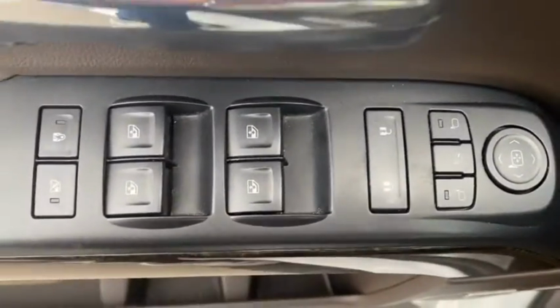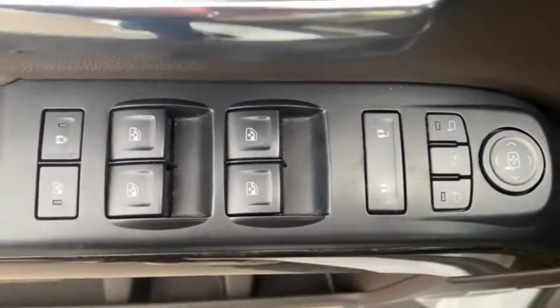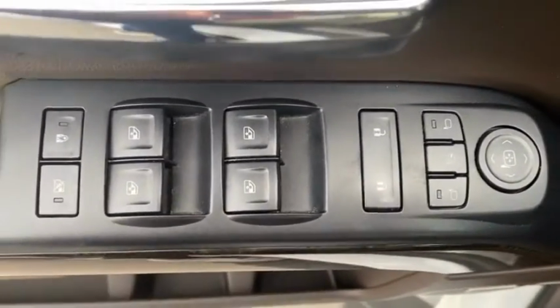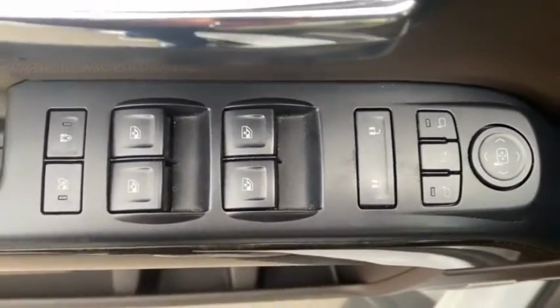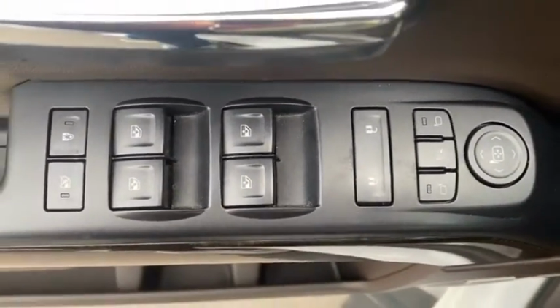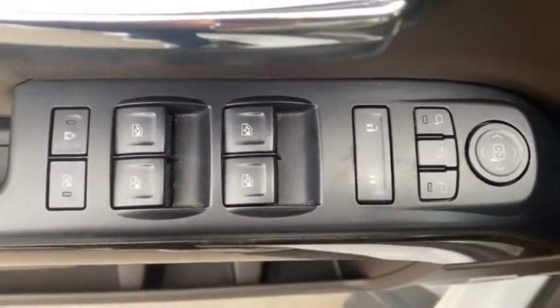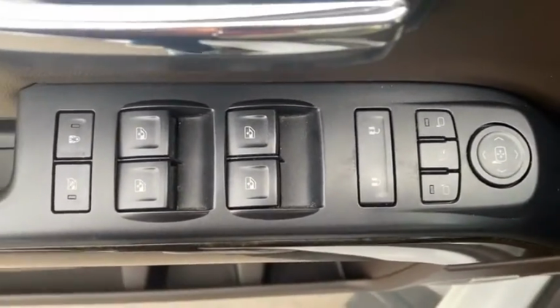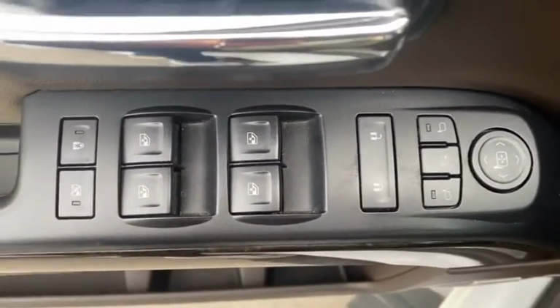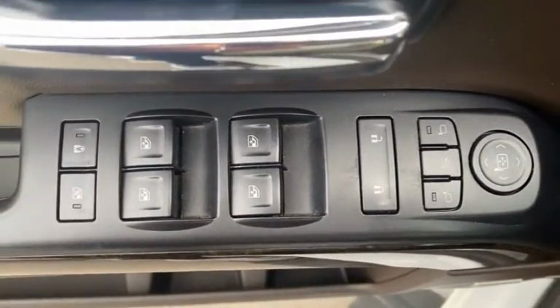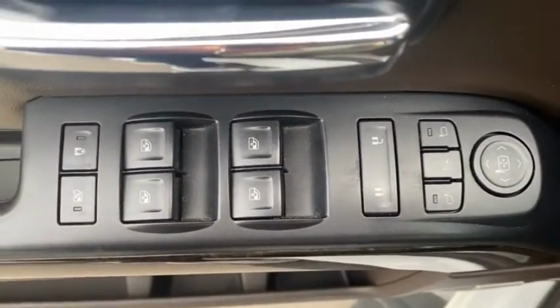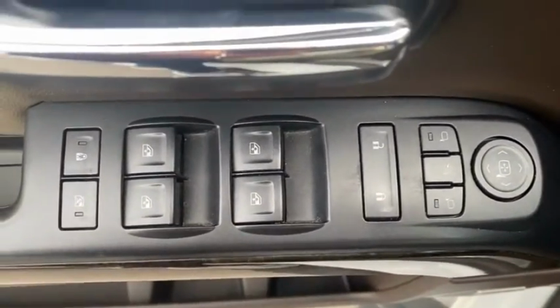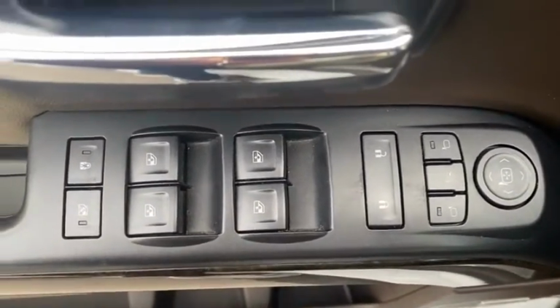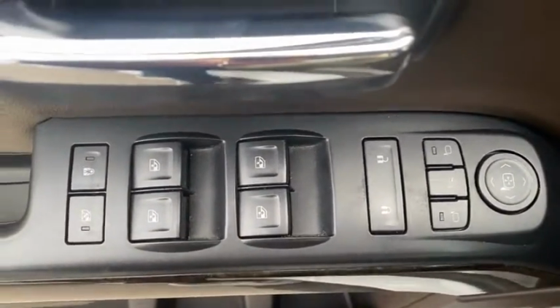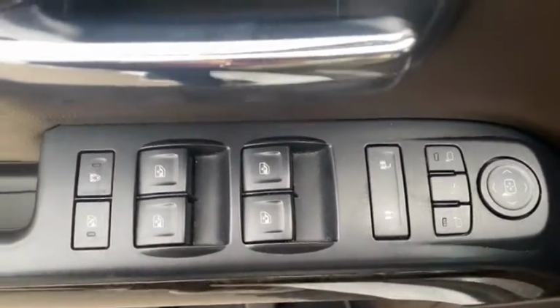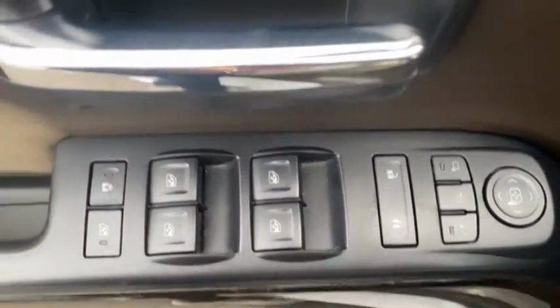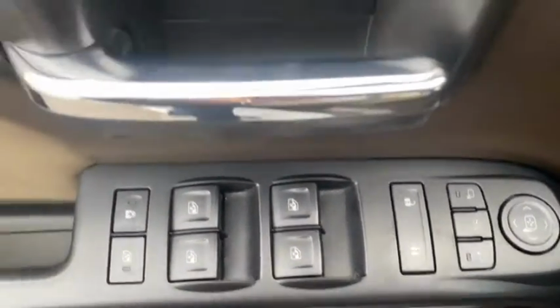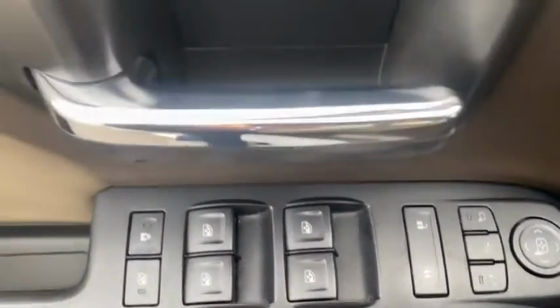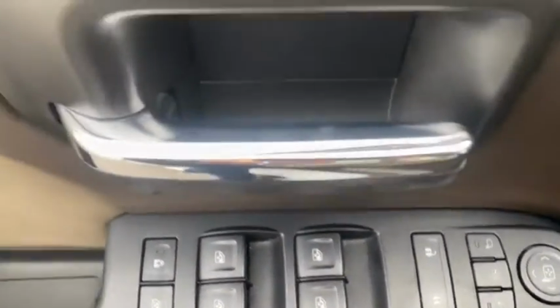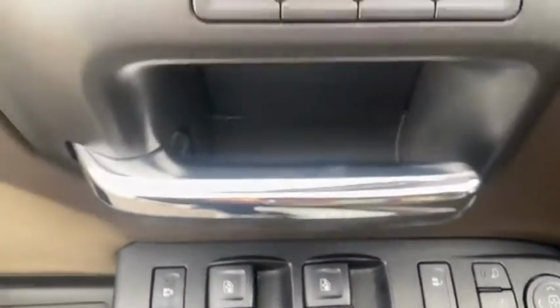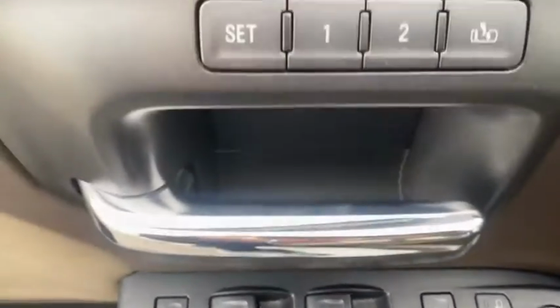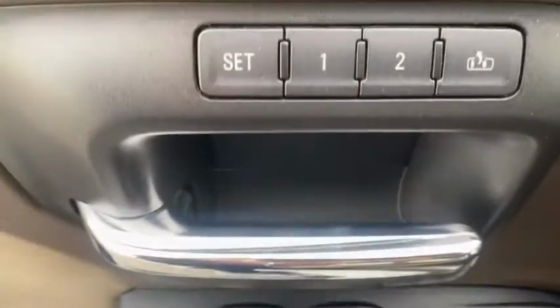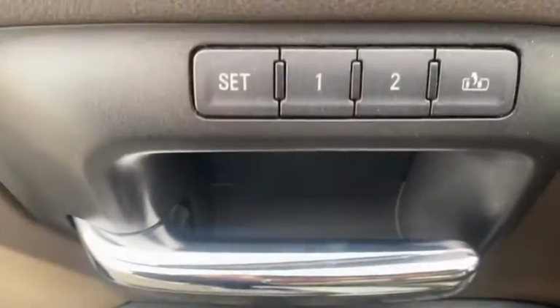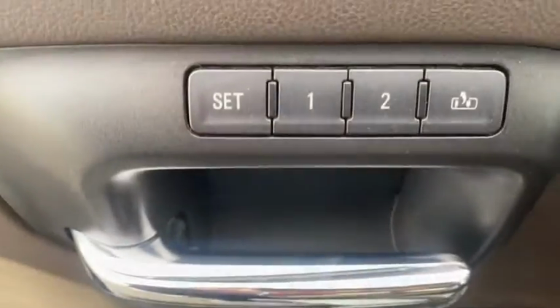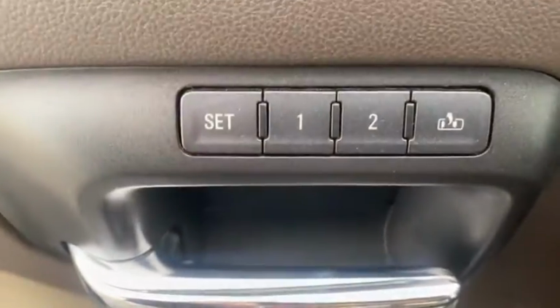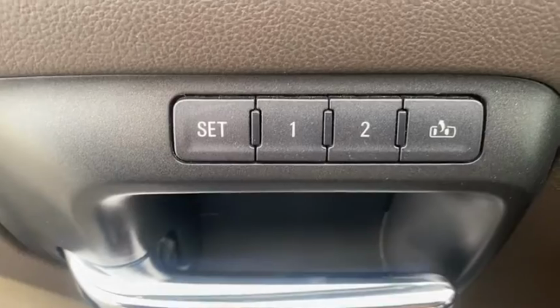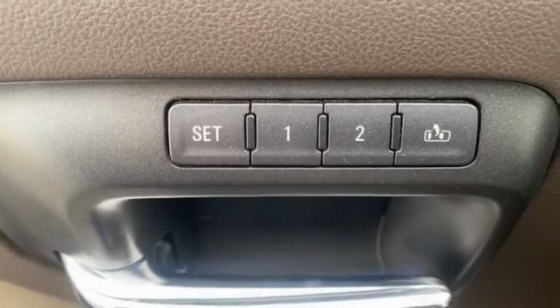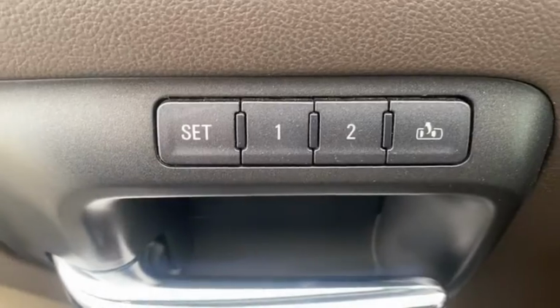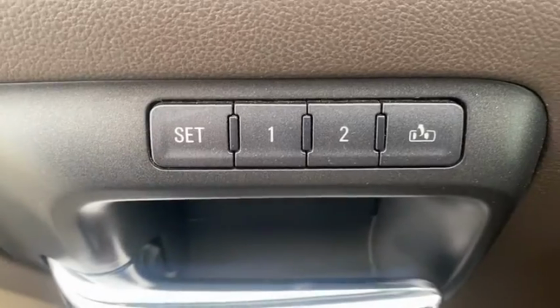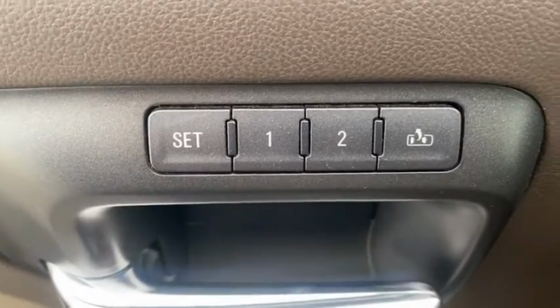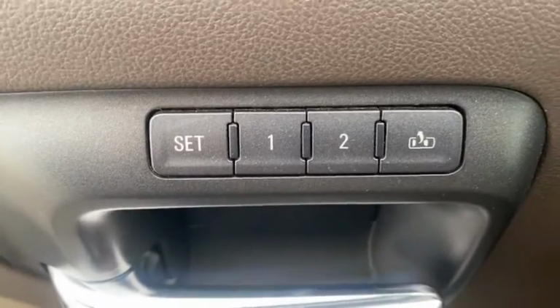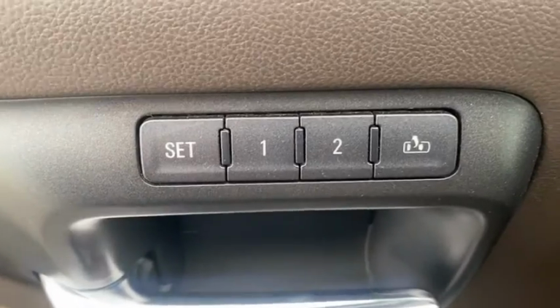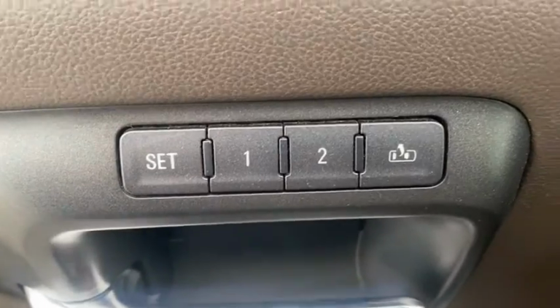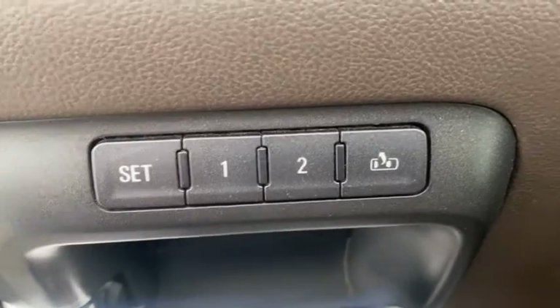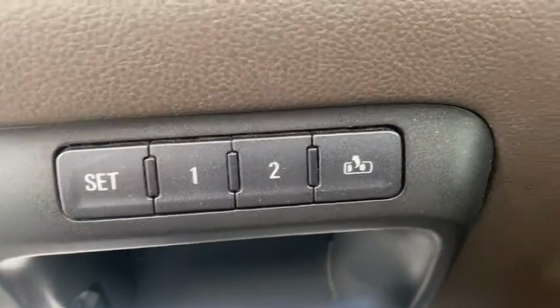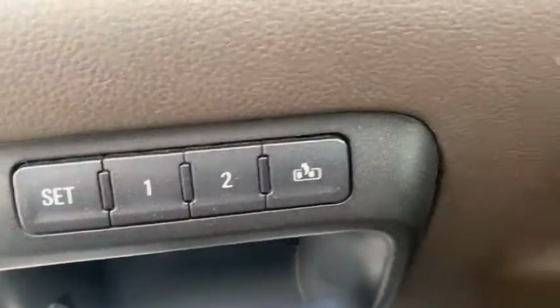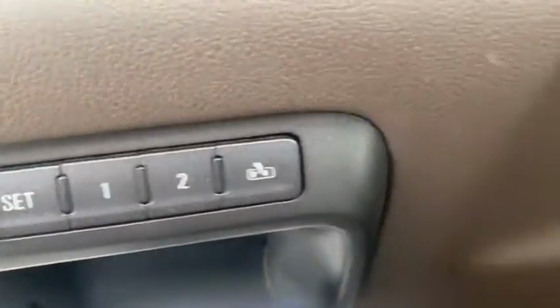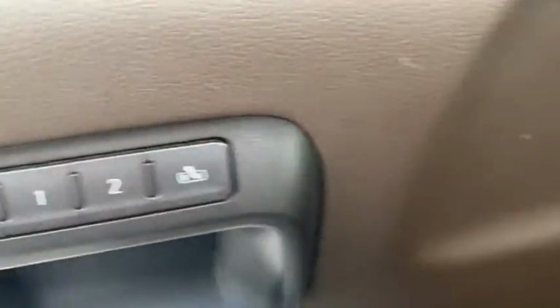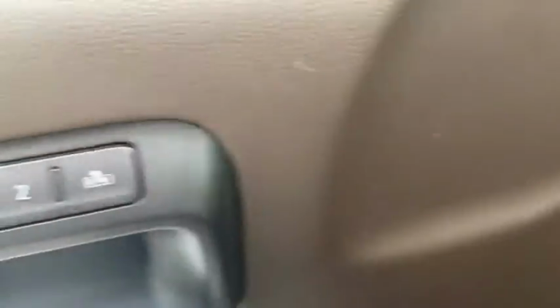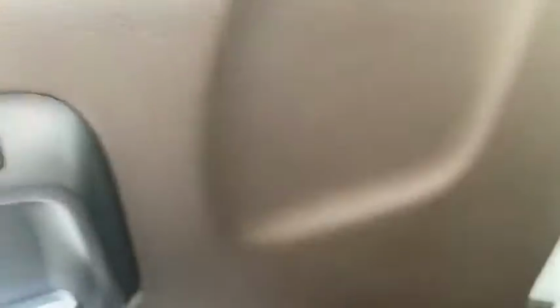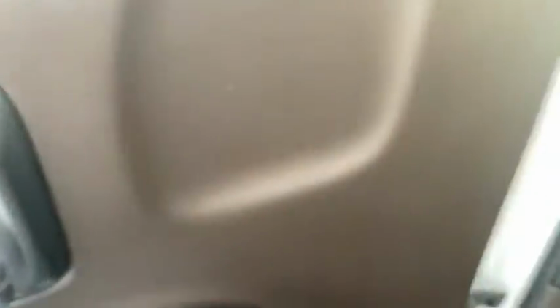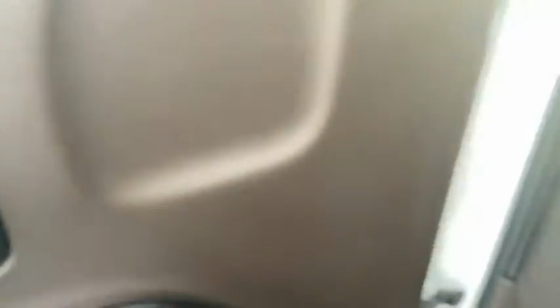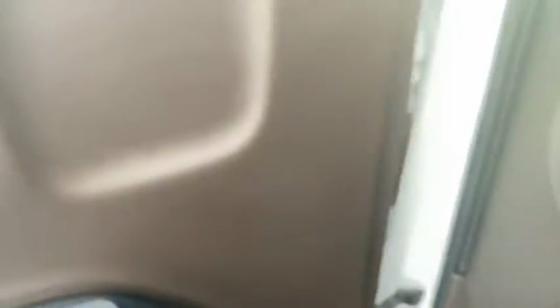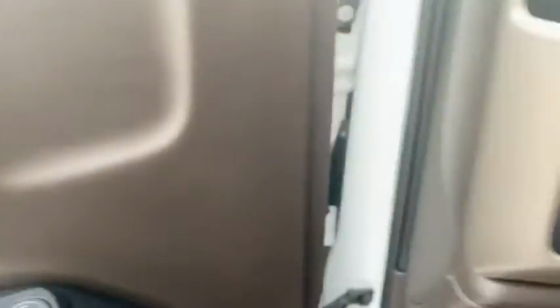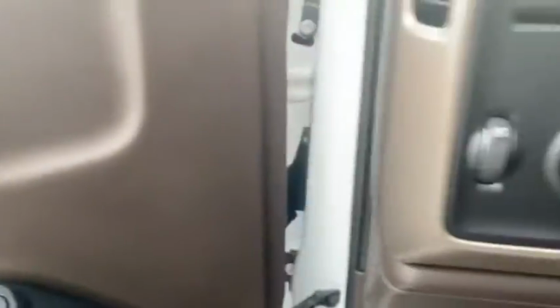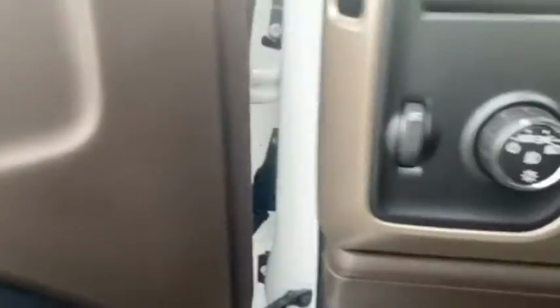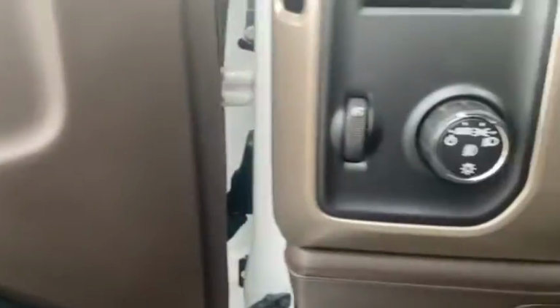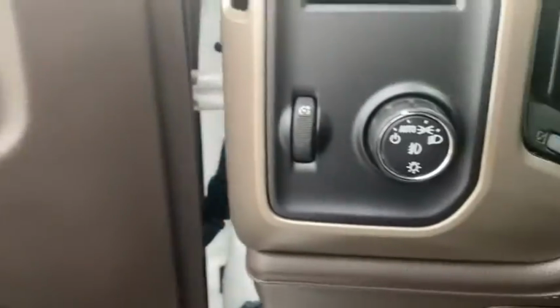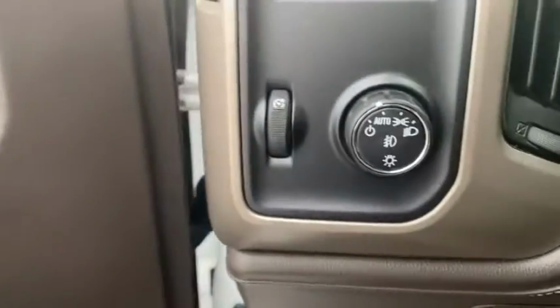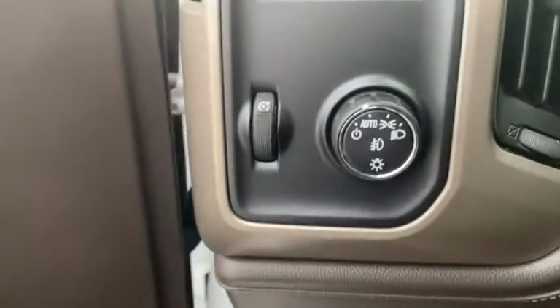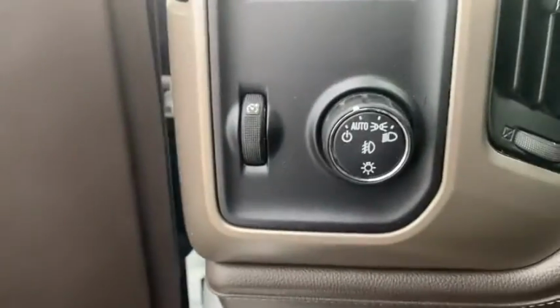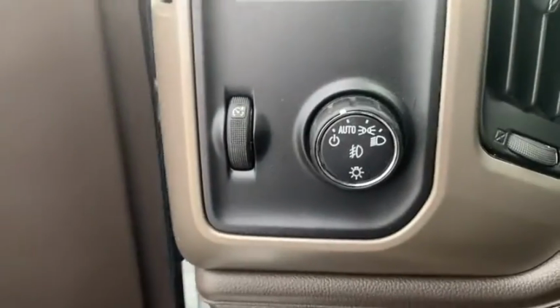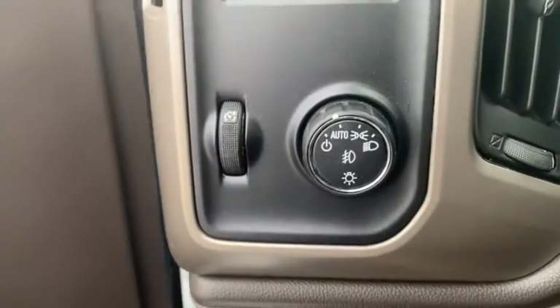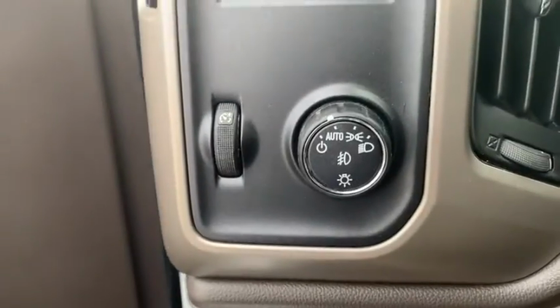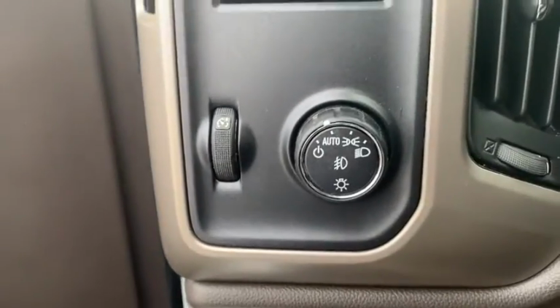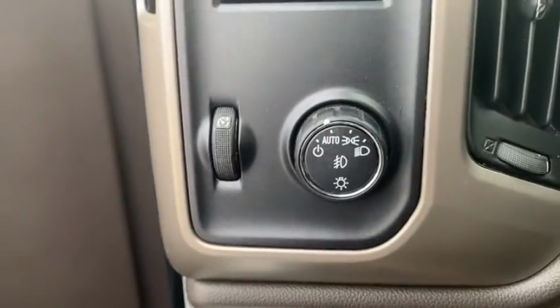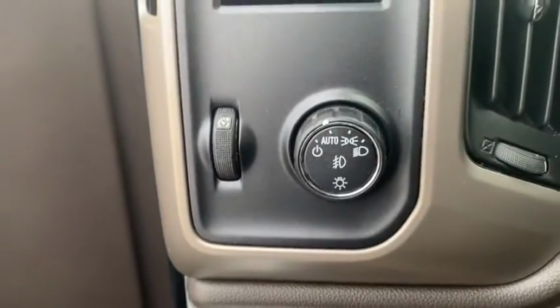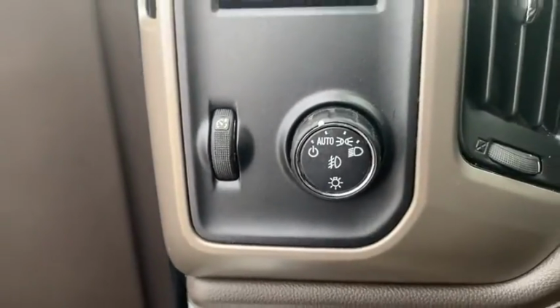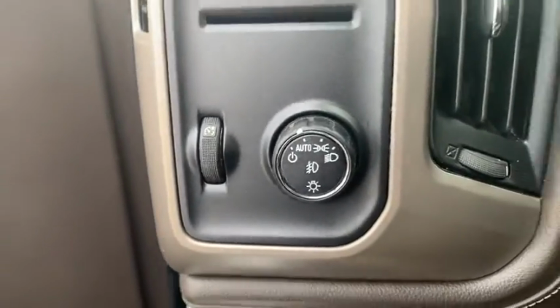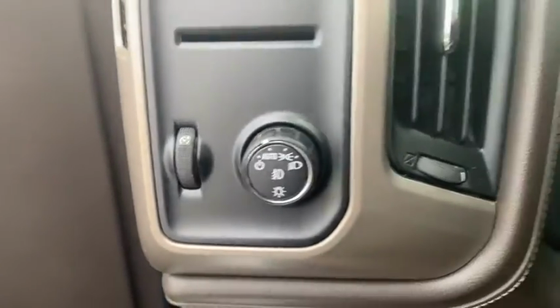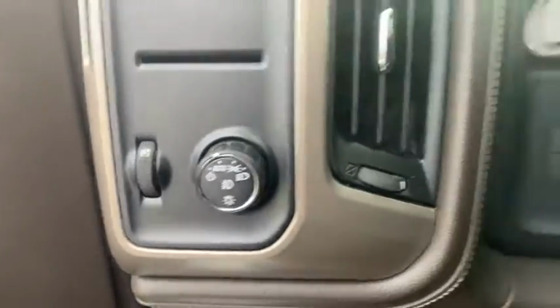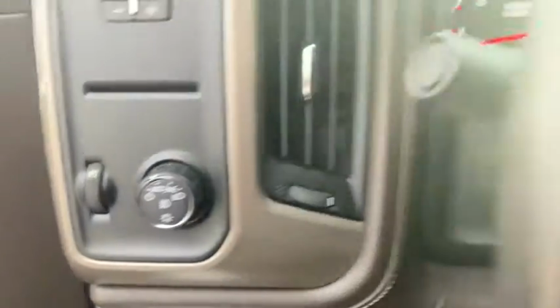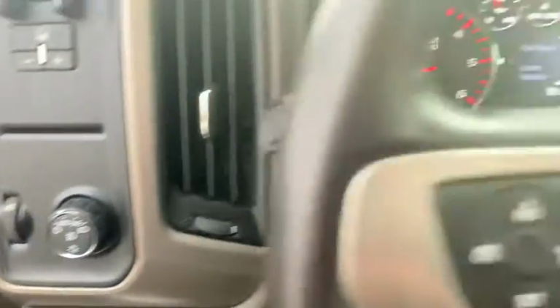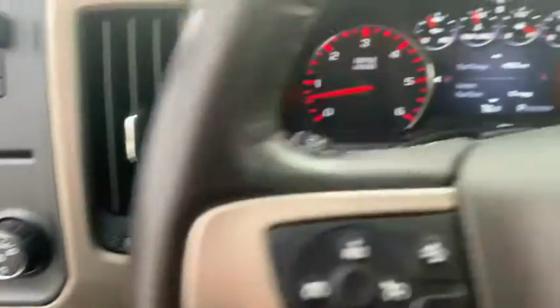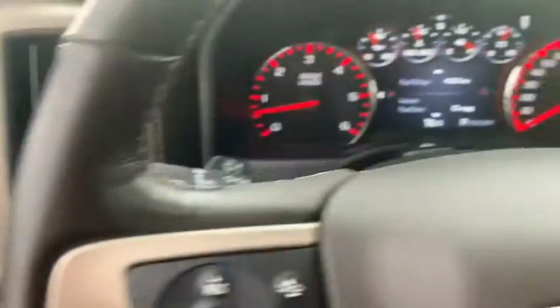CD player, electronic stability control, fog lights, power windows, security system, and heated steering wheel.